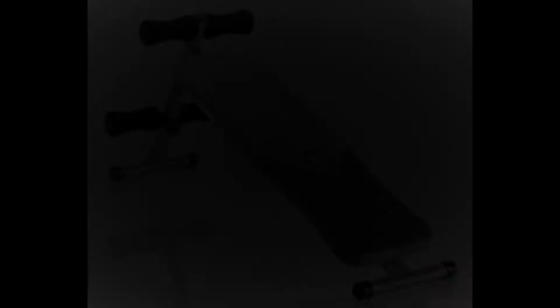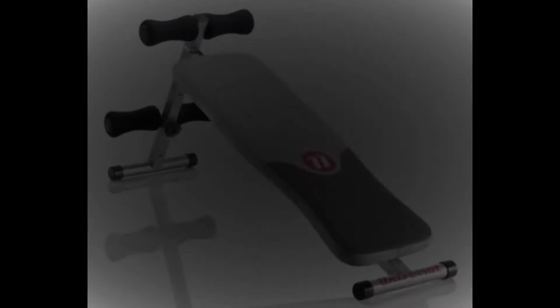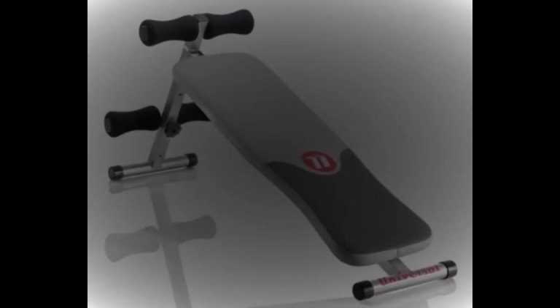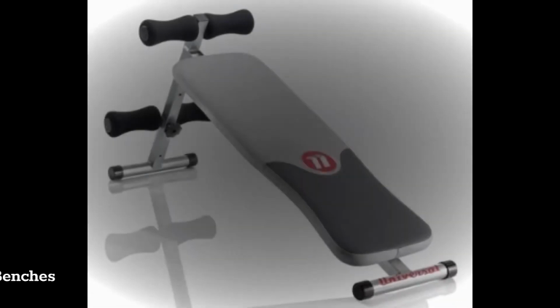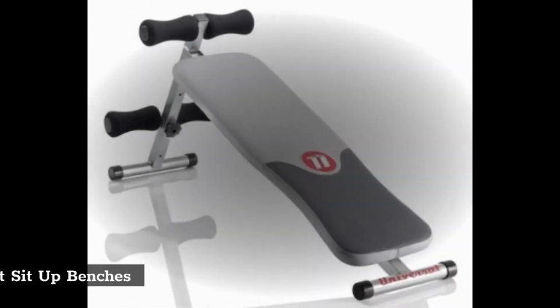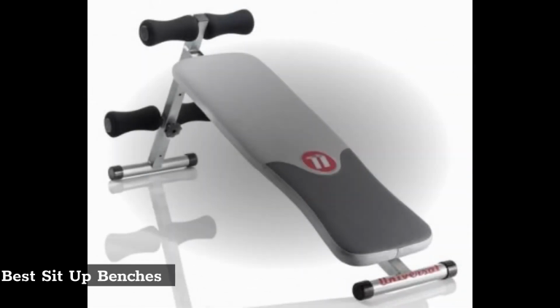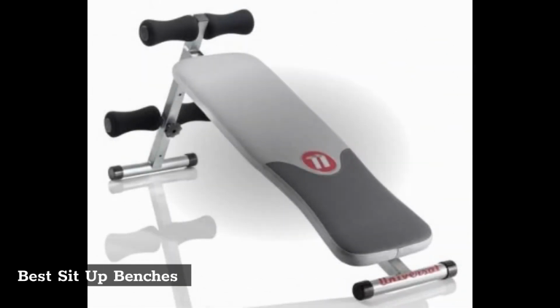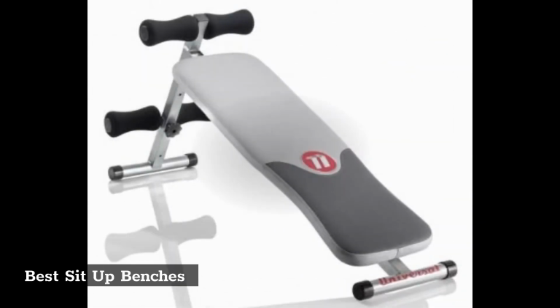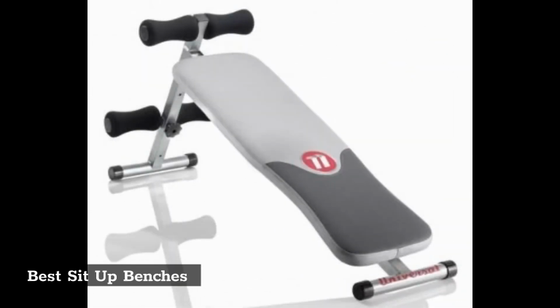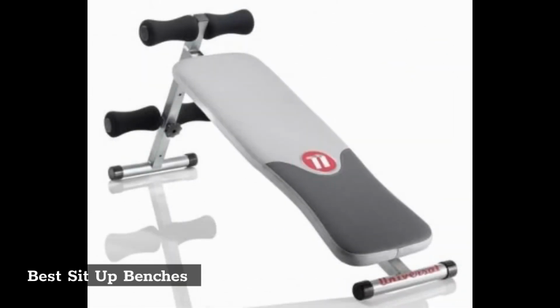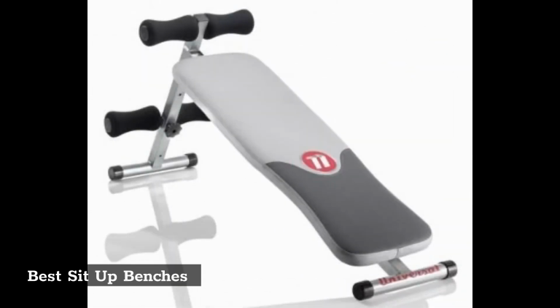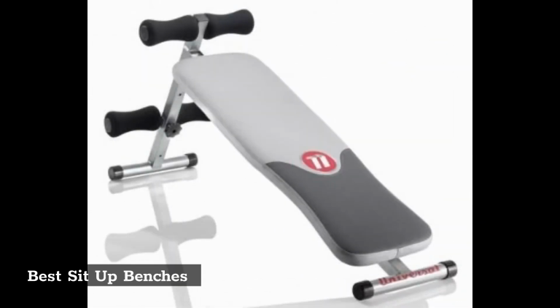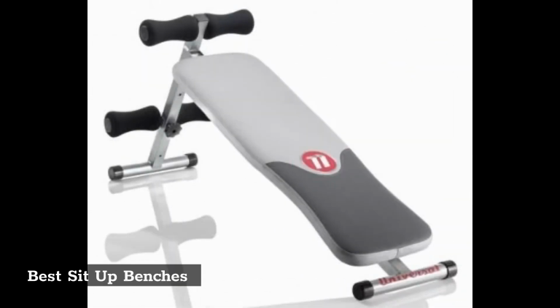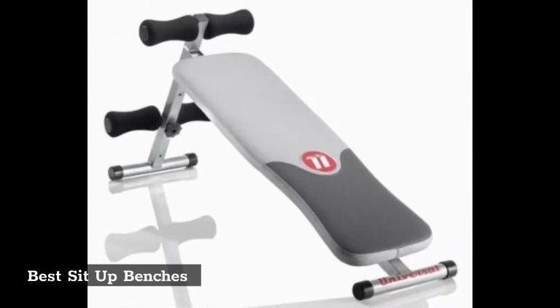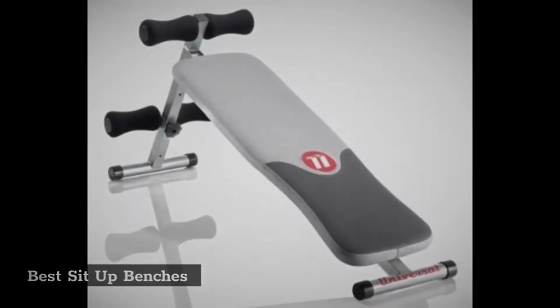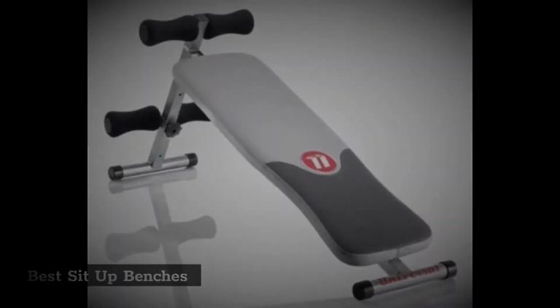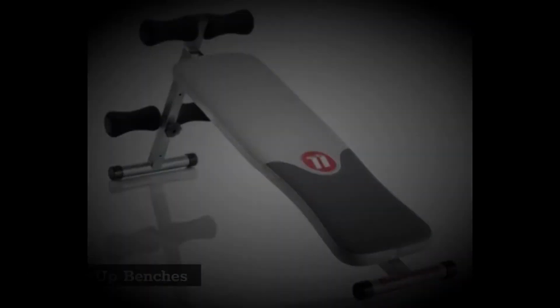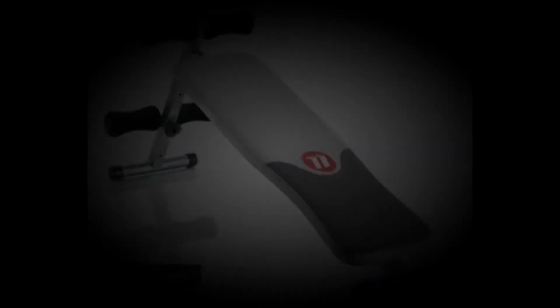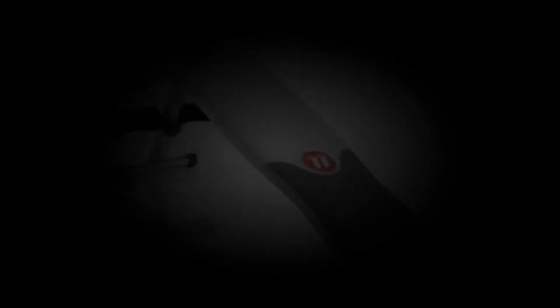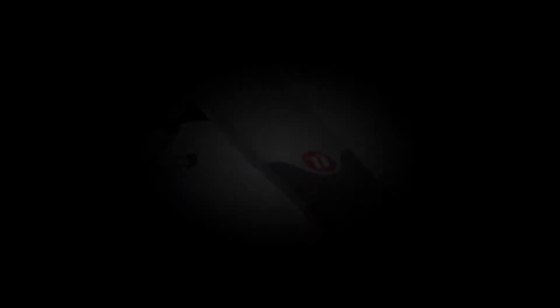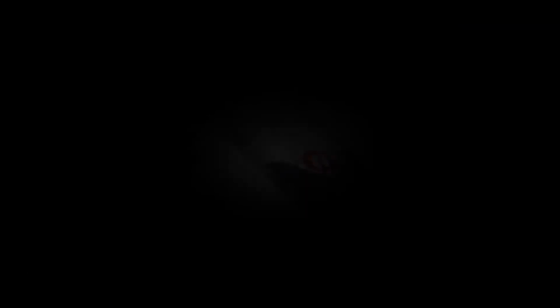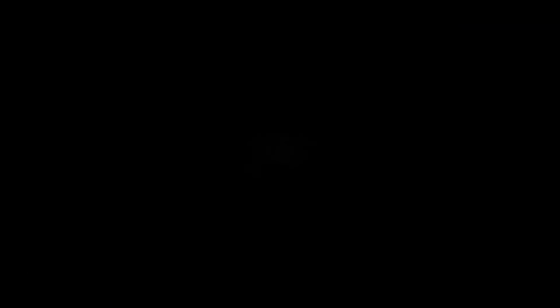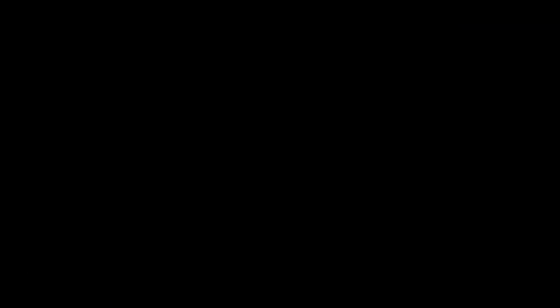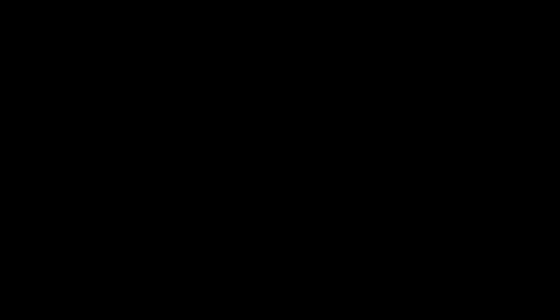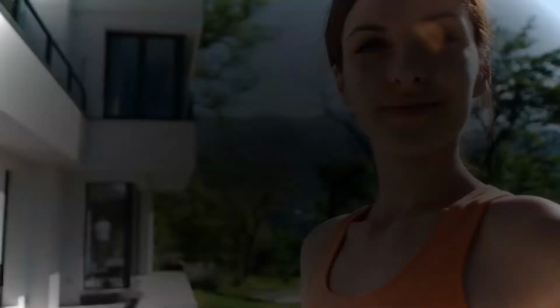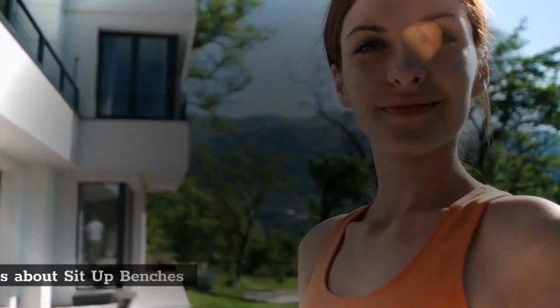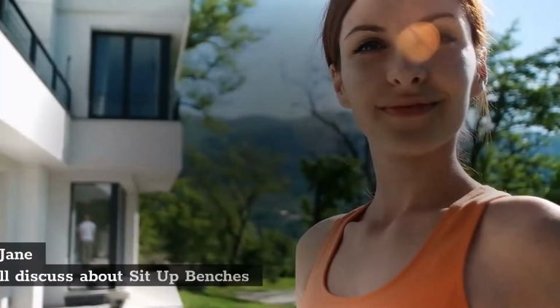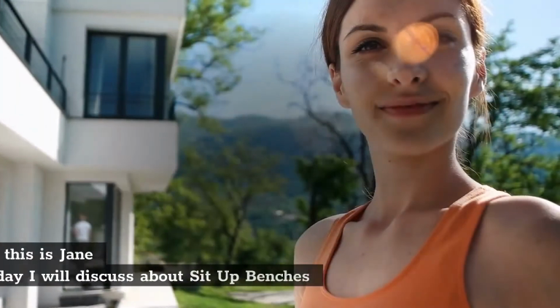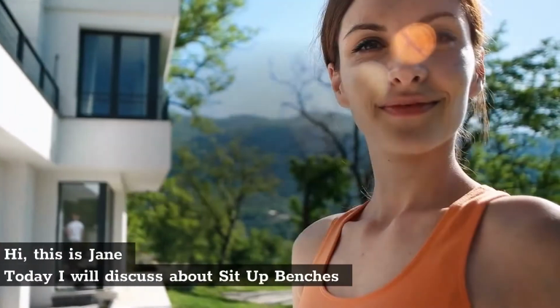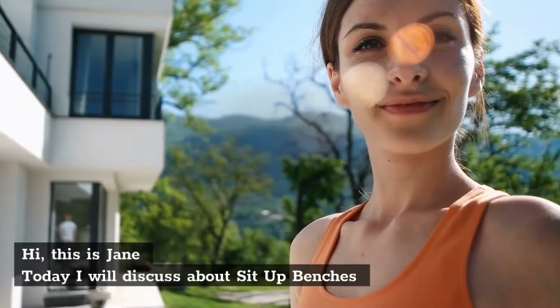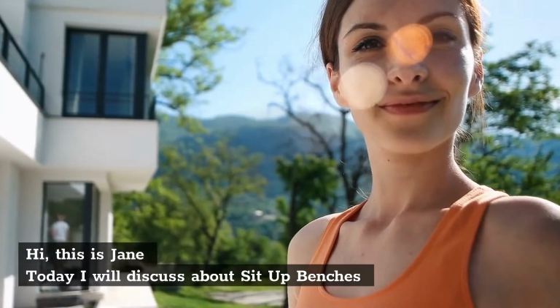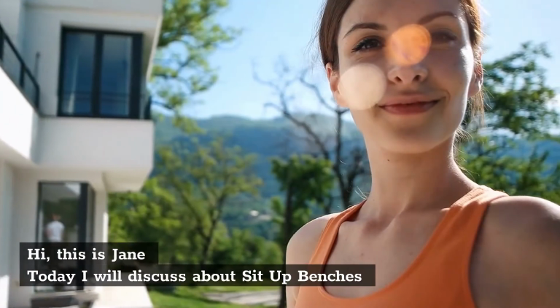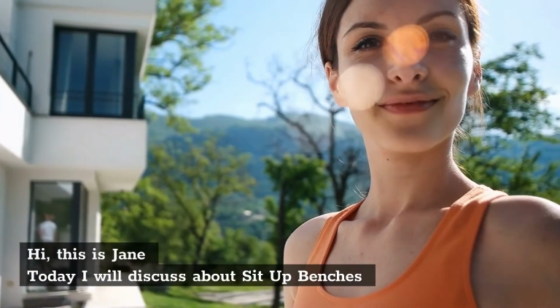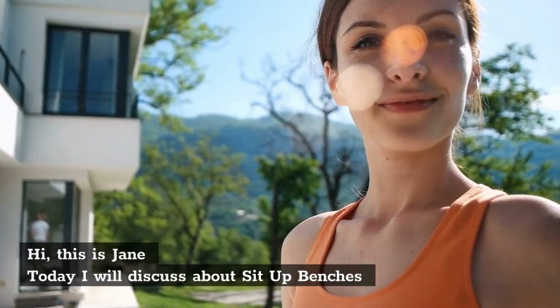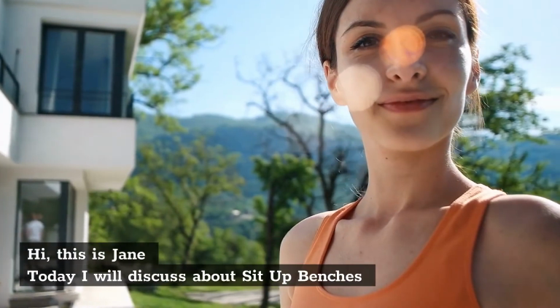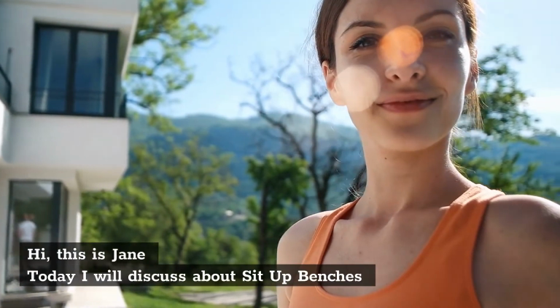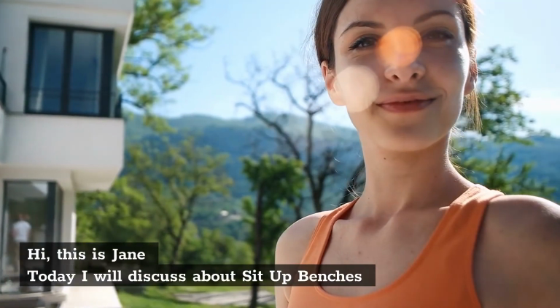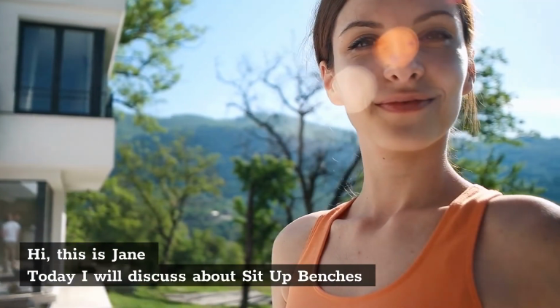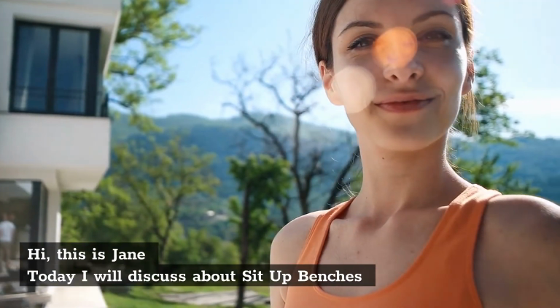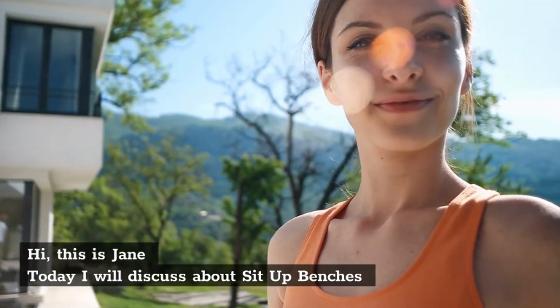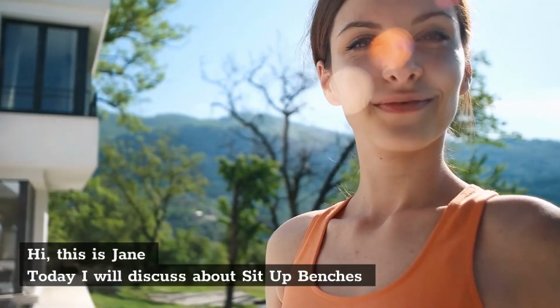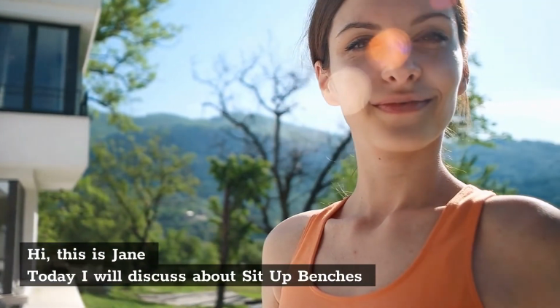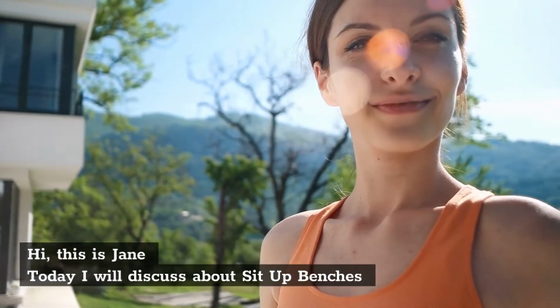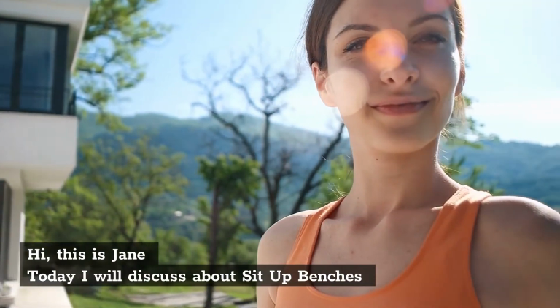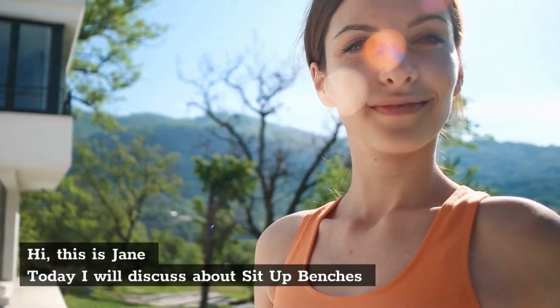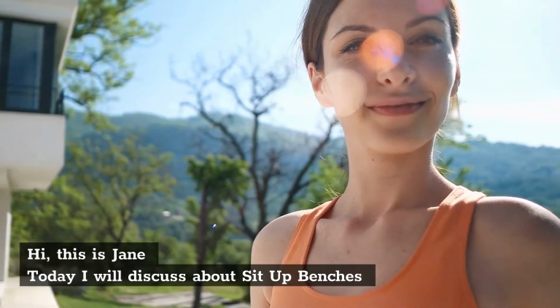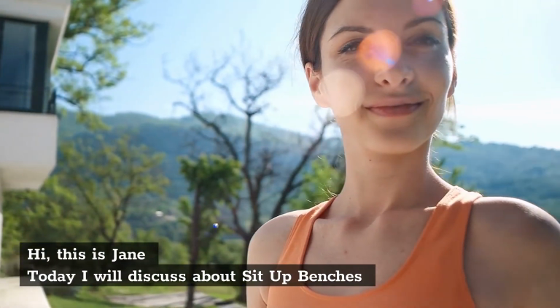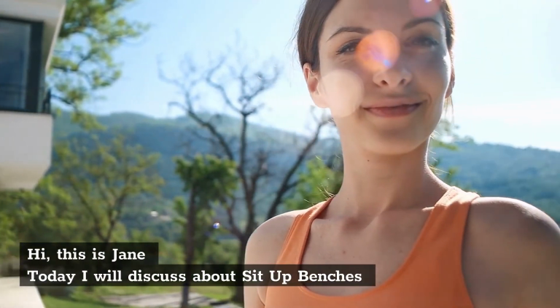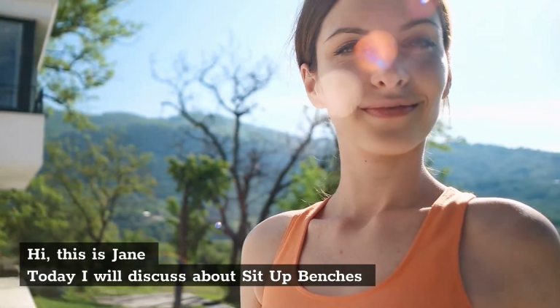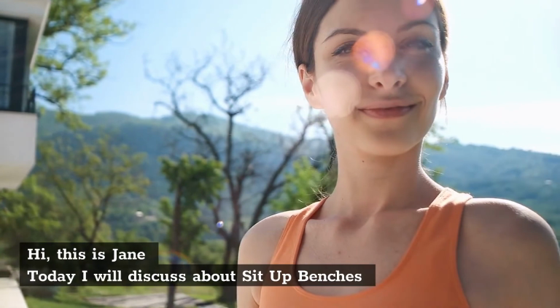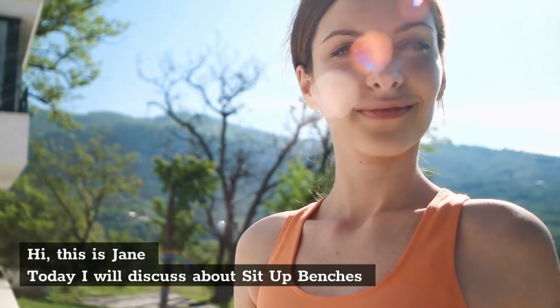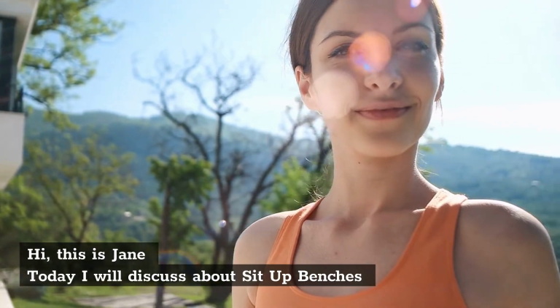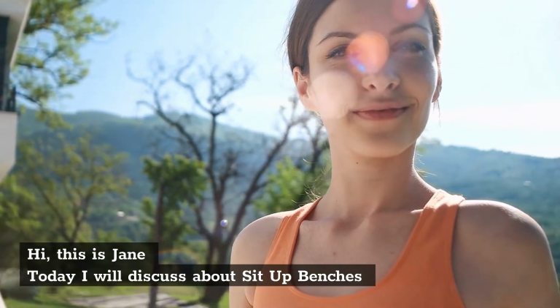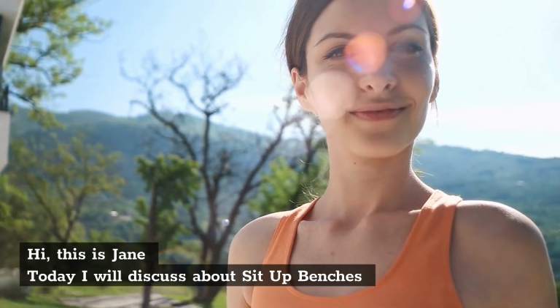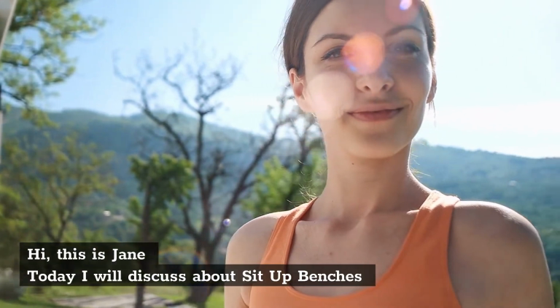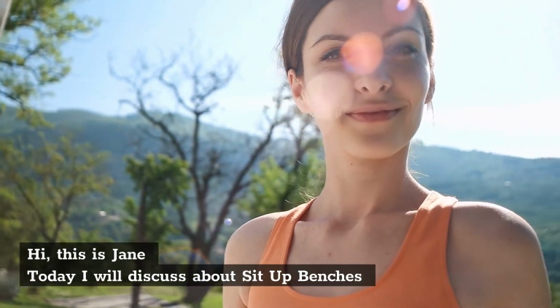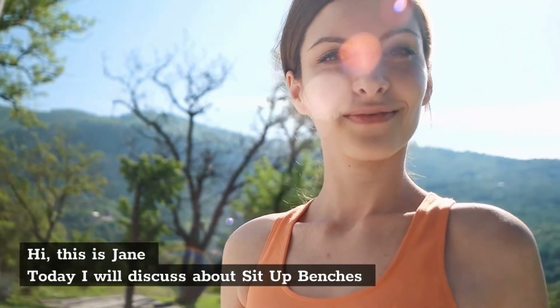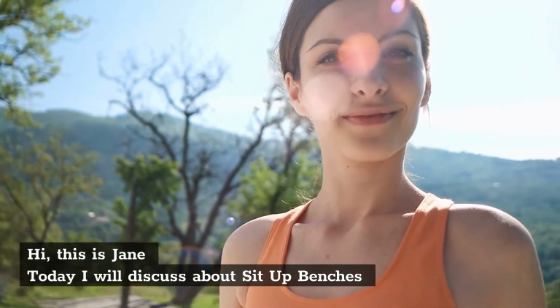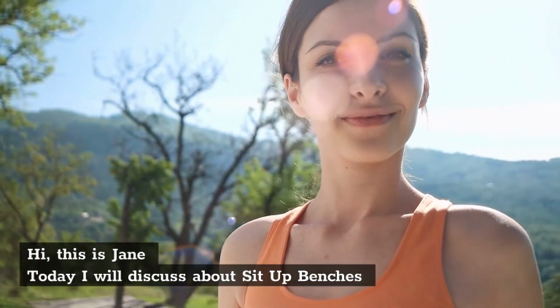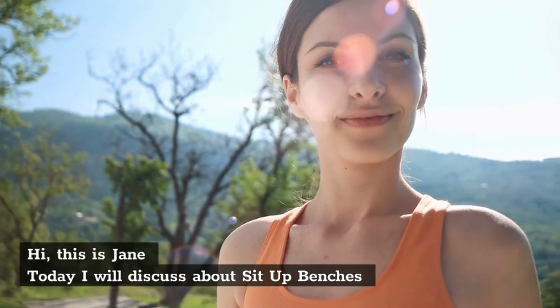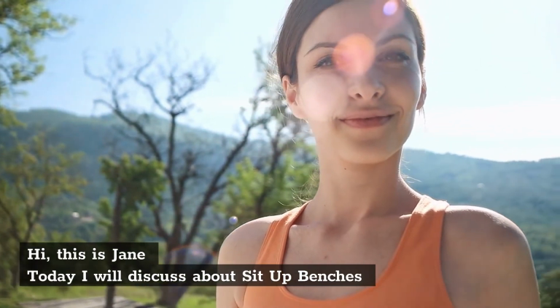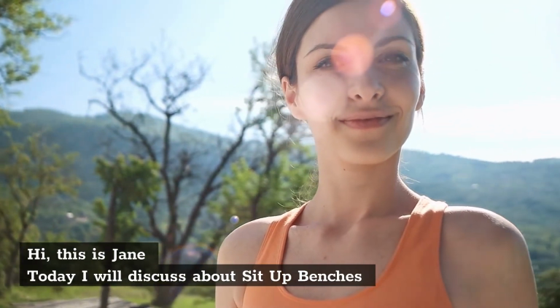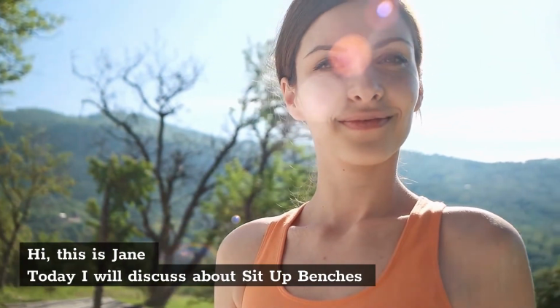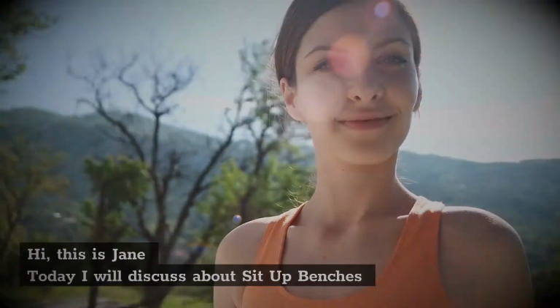Best sit-up benches. Hi, this is Jane. Today I will discuss about sit-up benches.